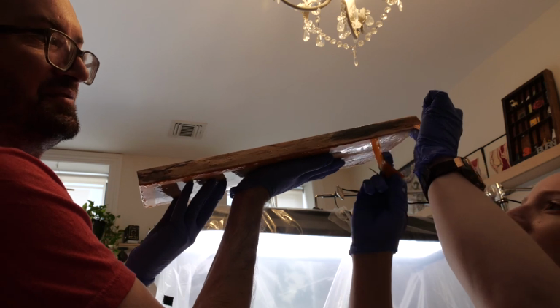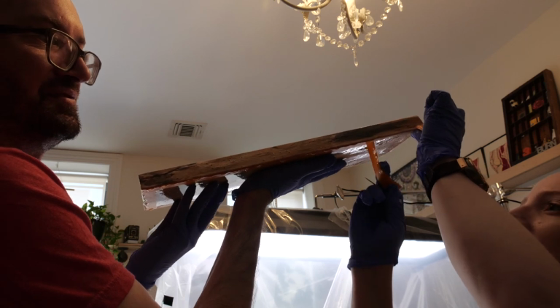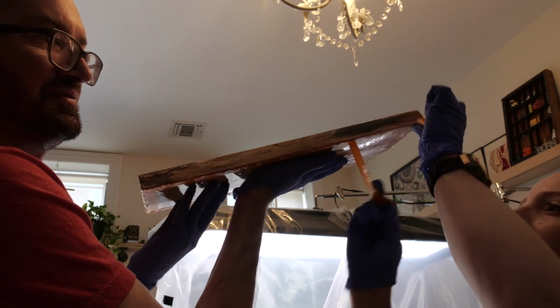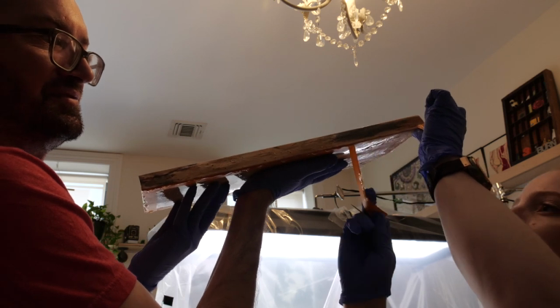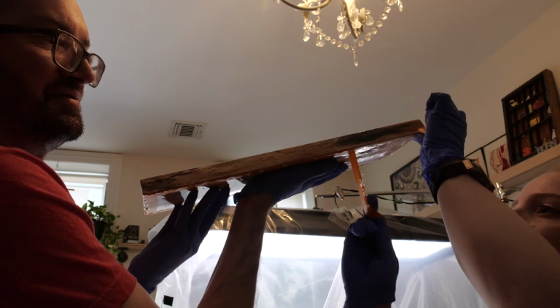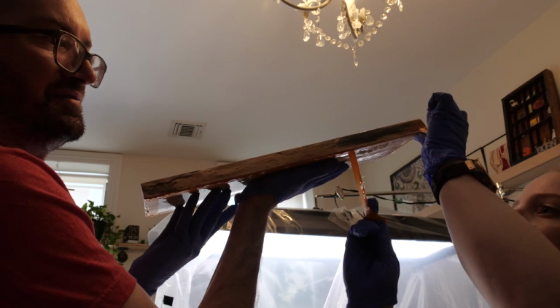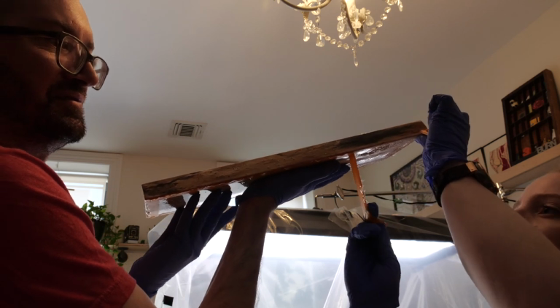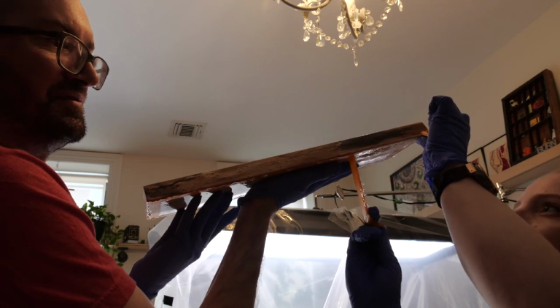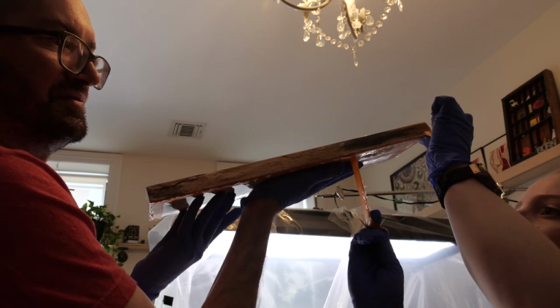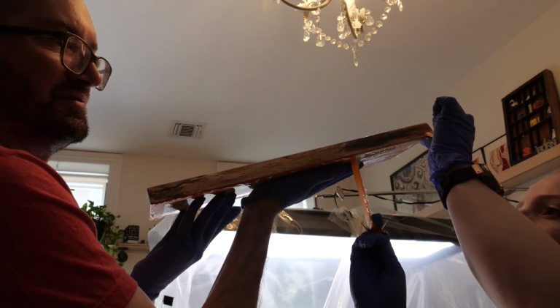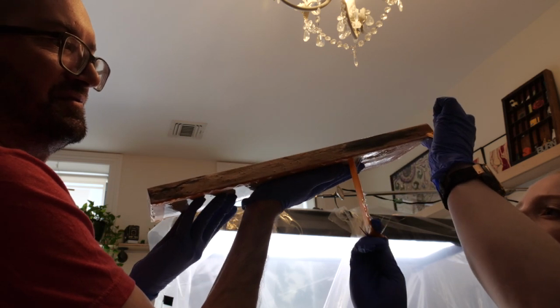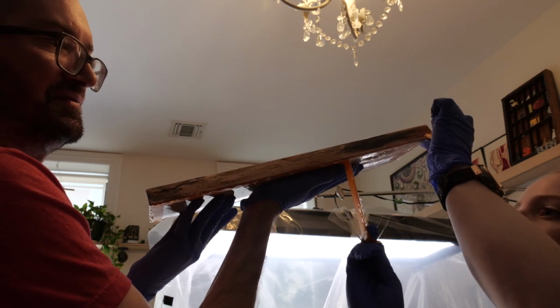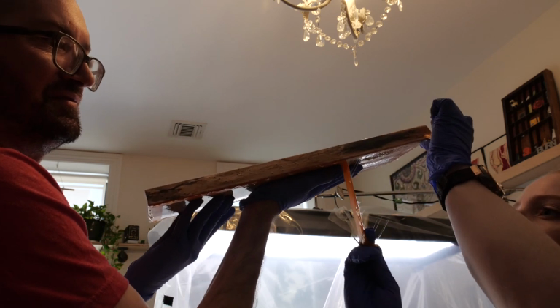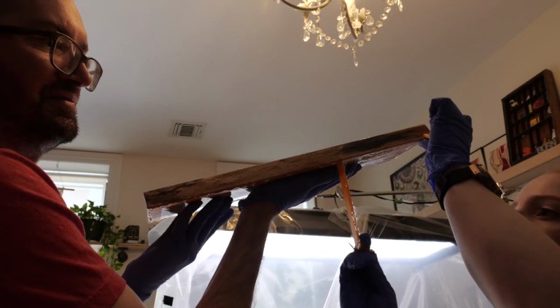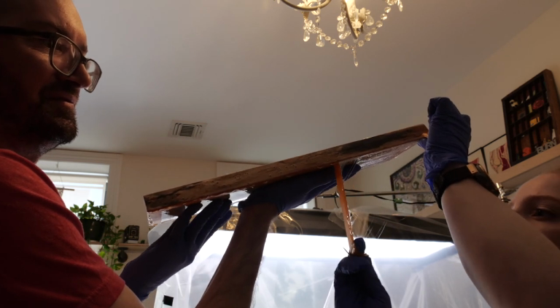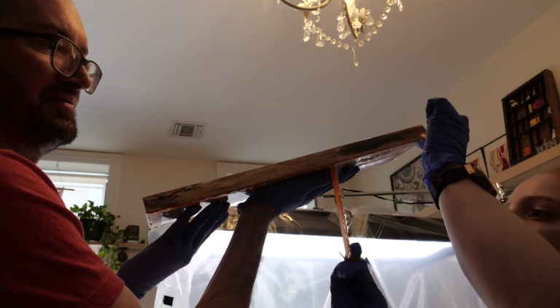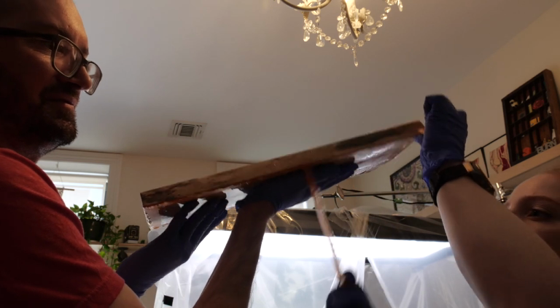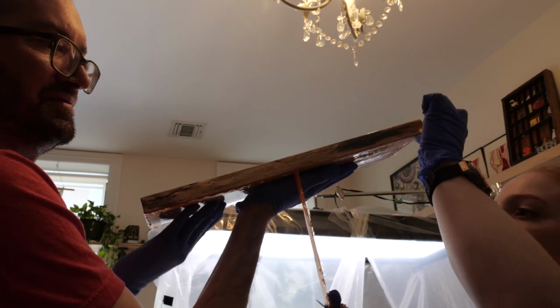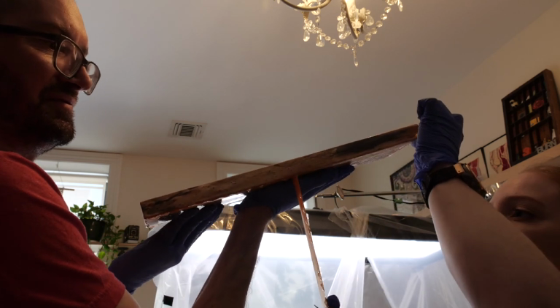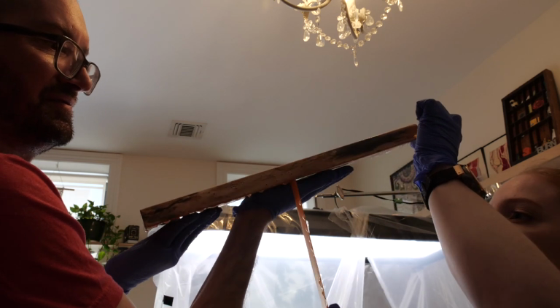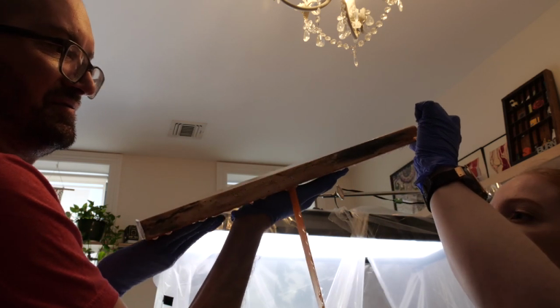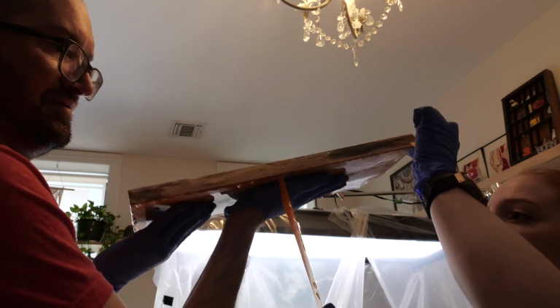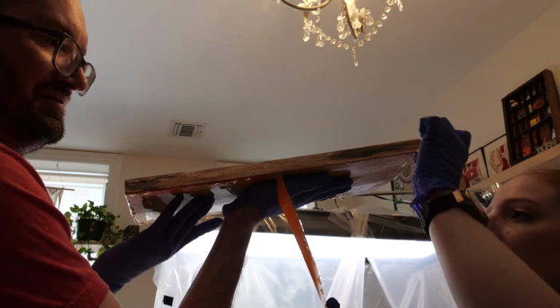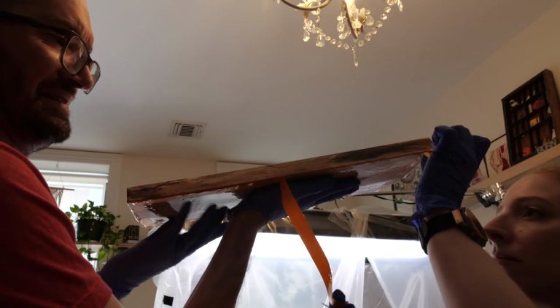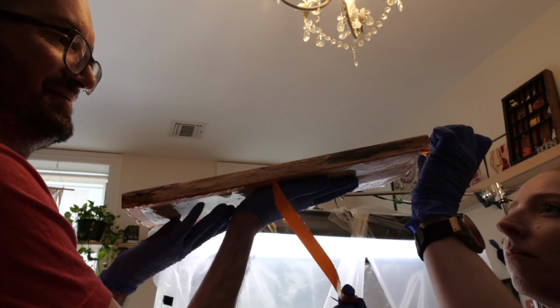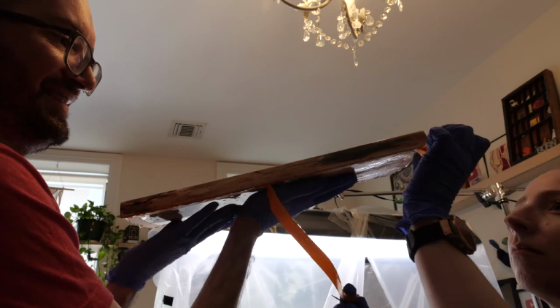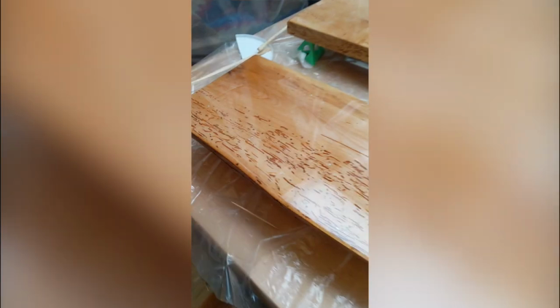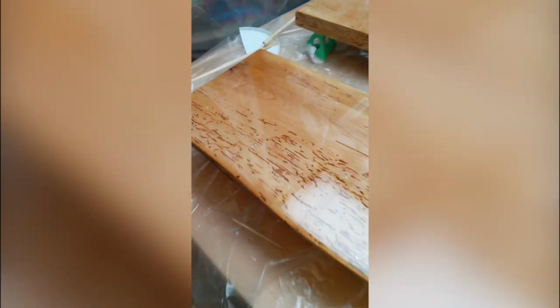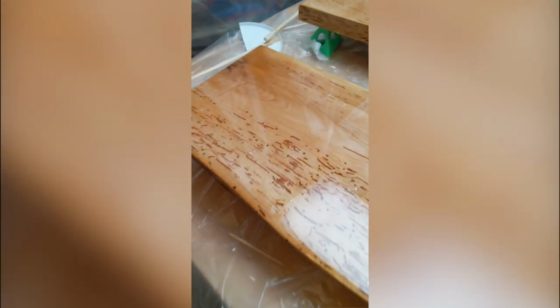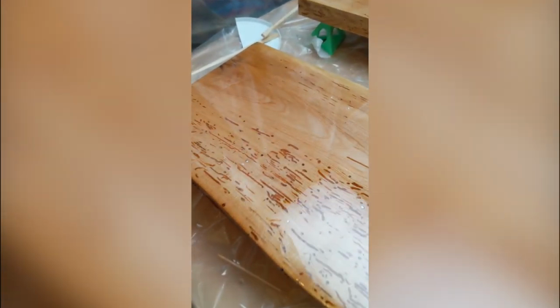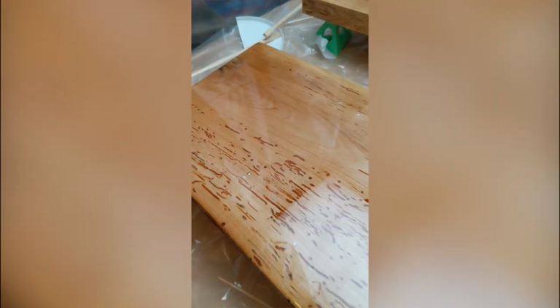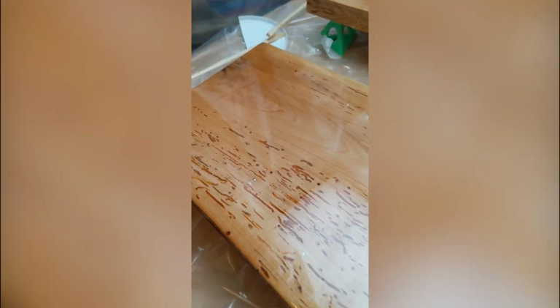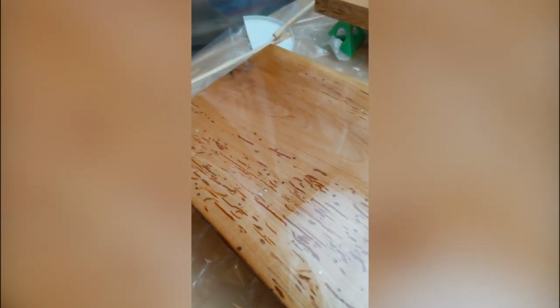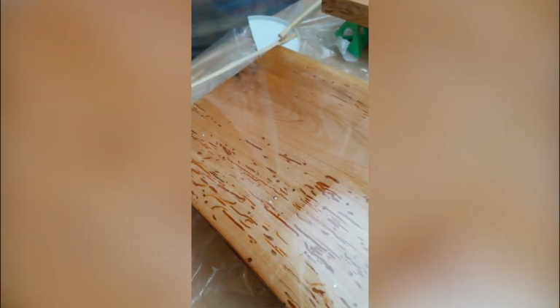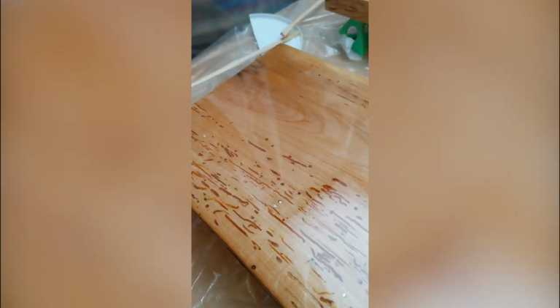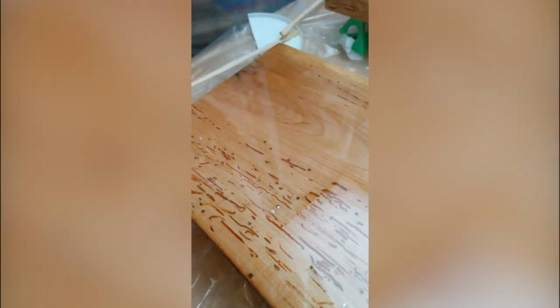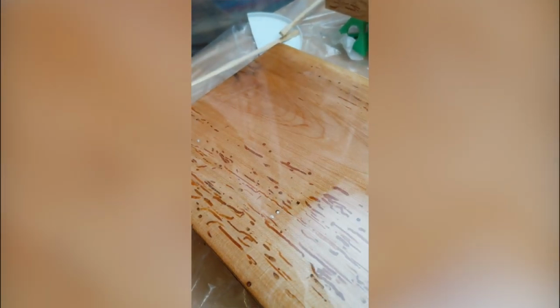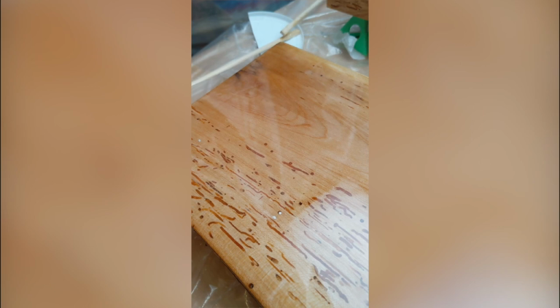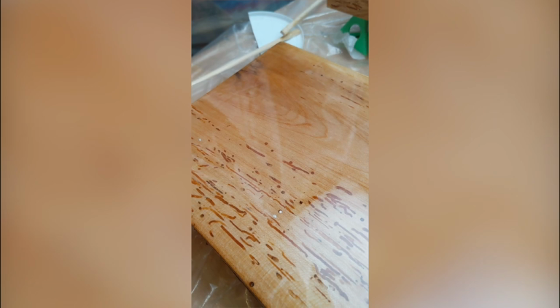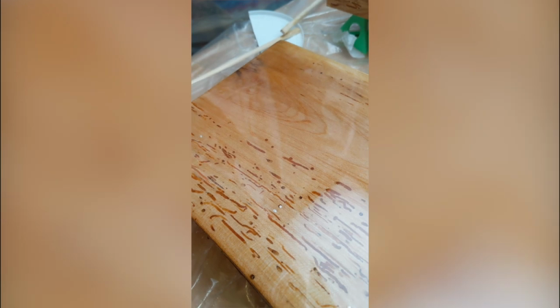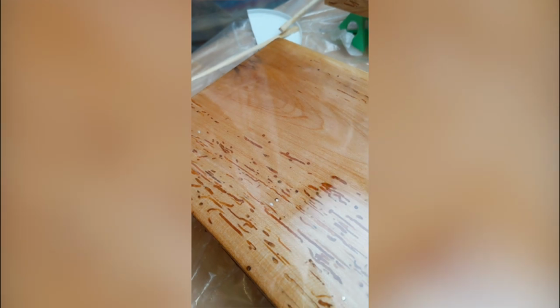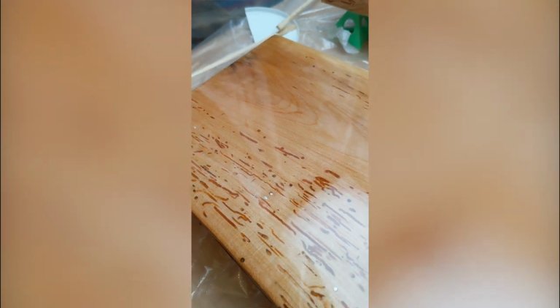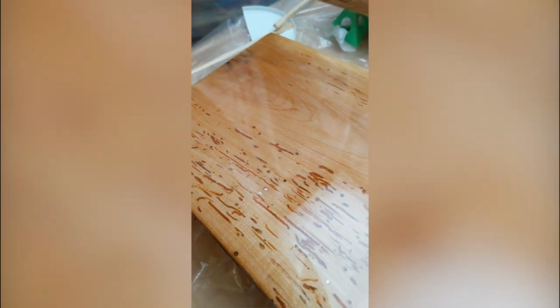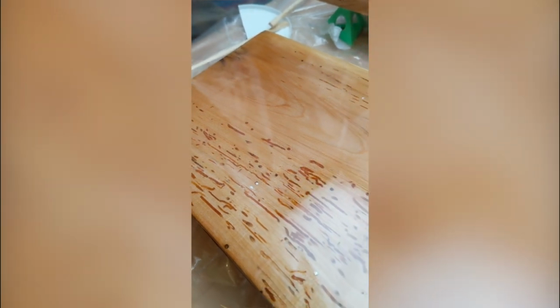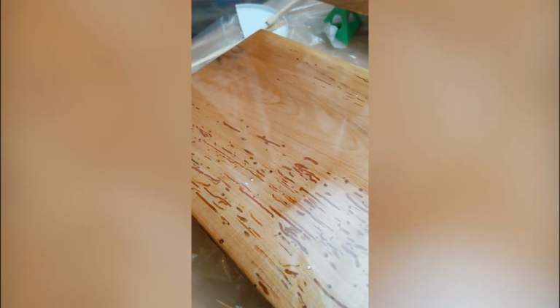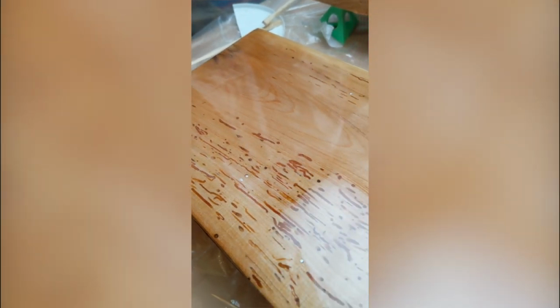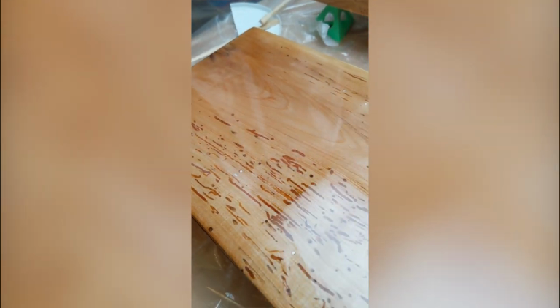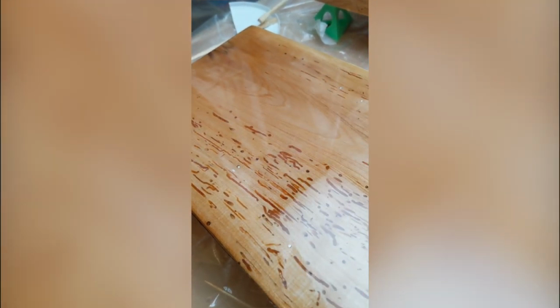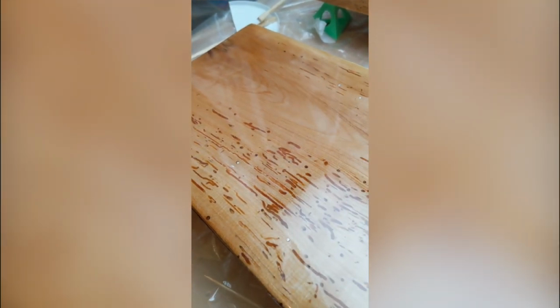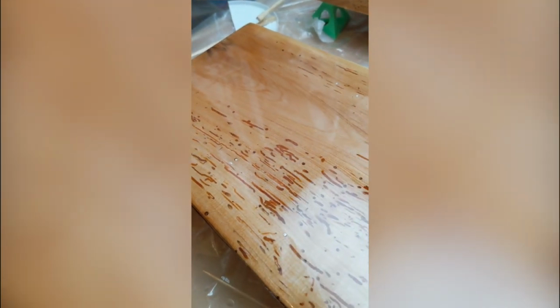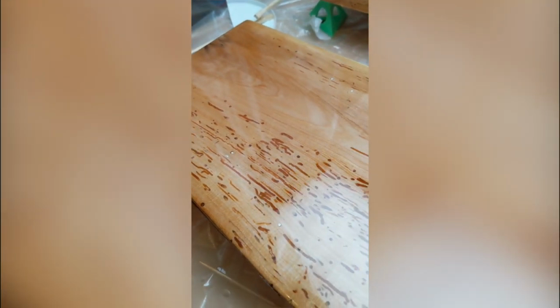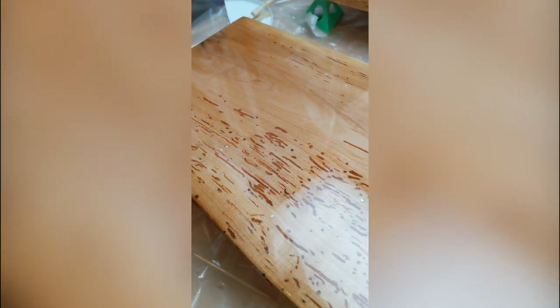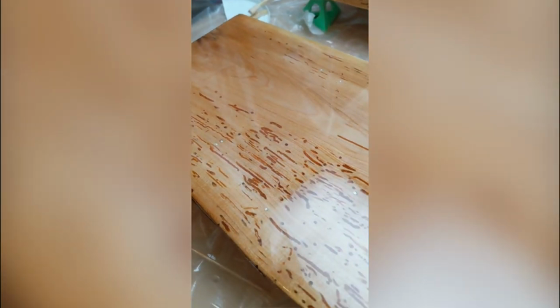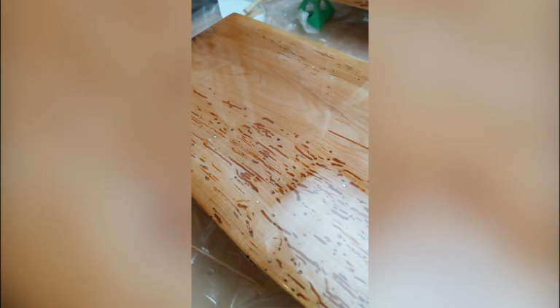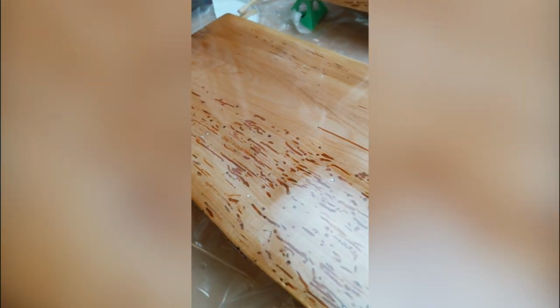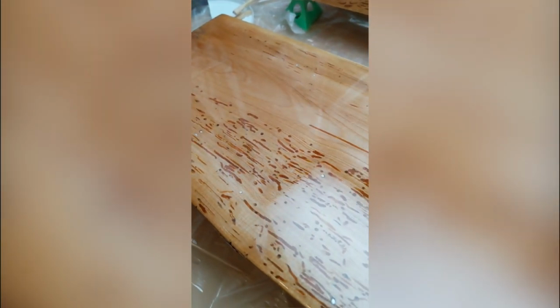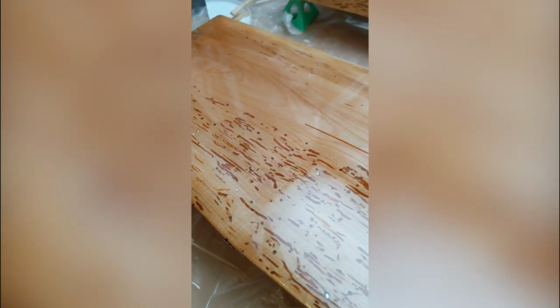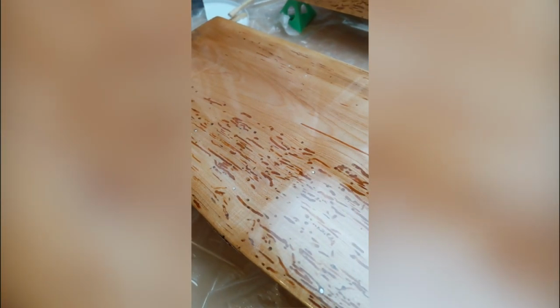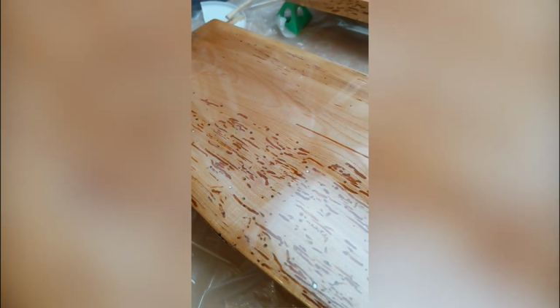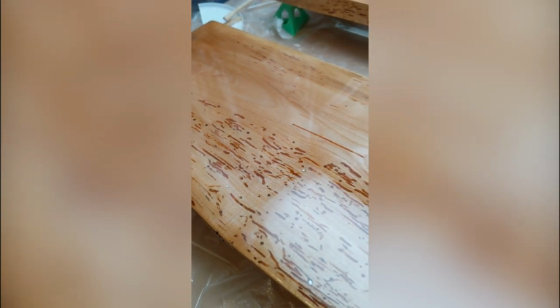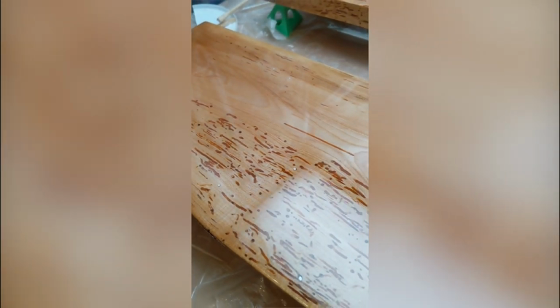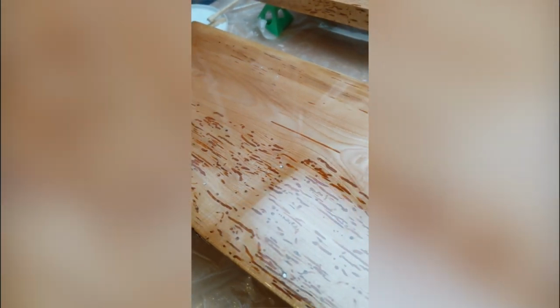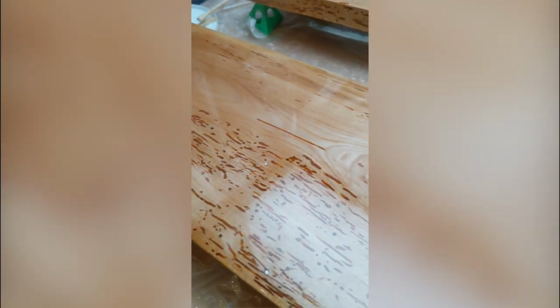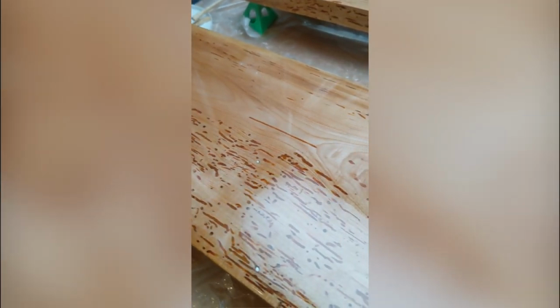A few hours later, I pulled off the drip tape and did a second coat of resin to level out any areas that had soaked up more than others.